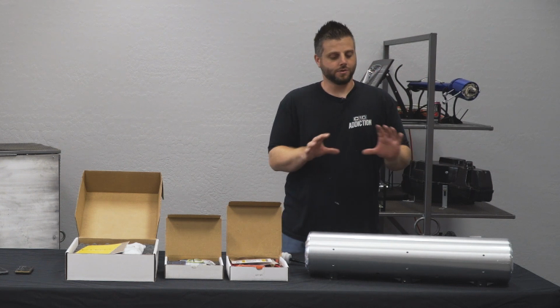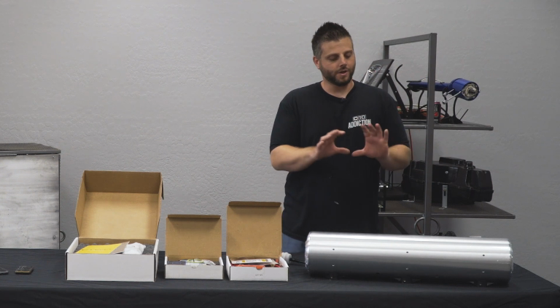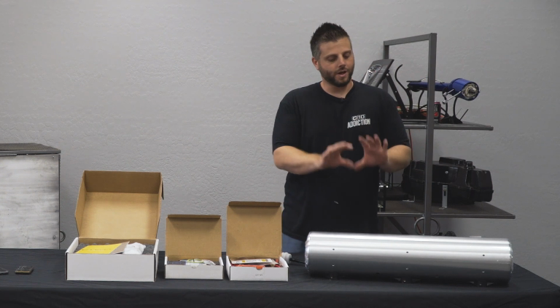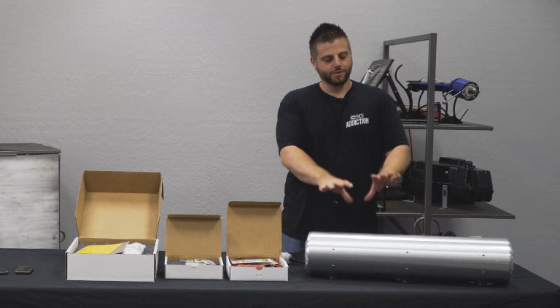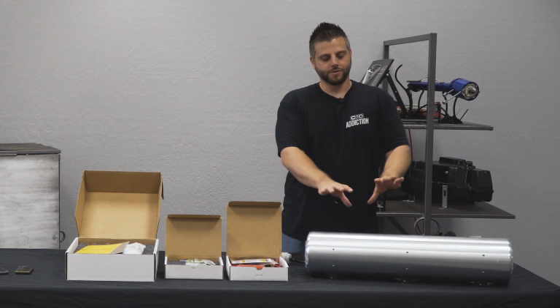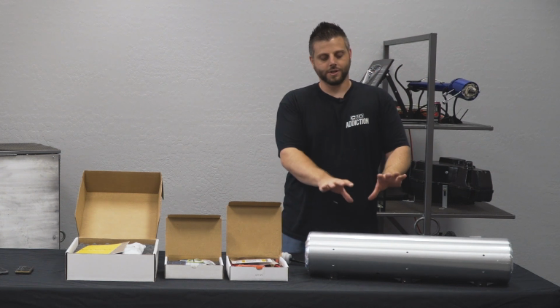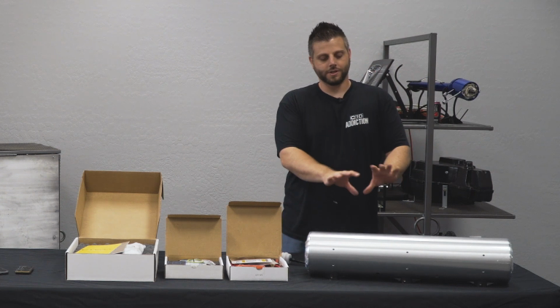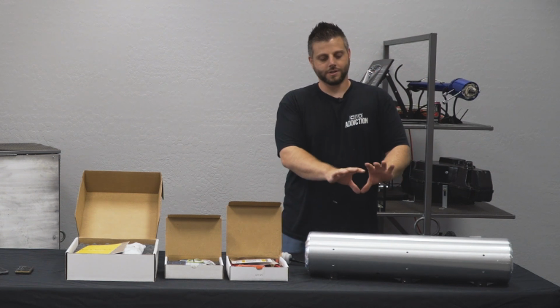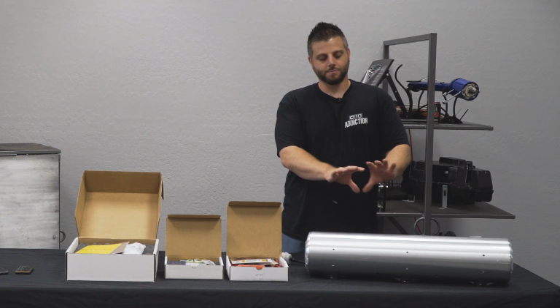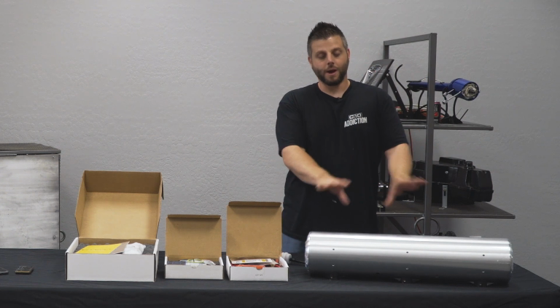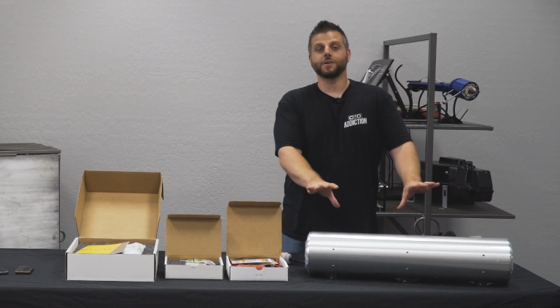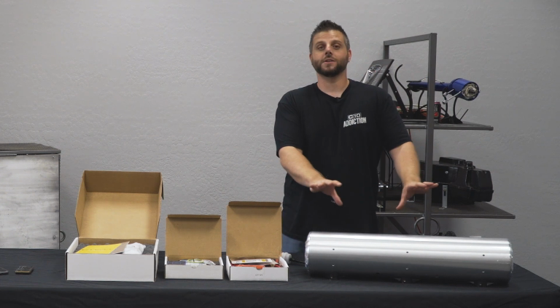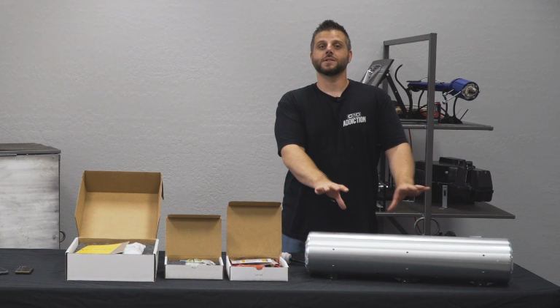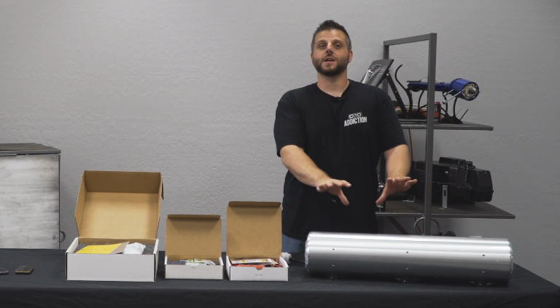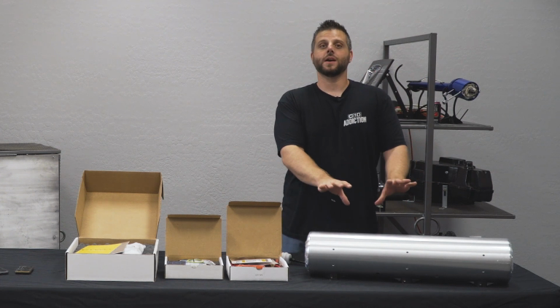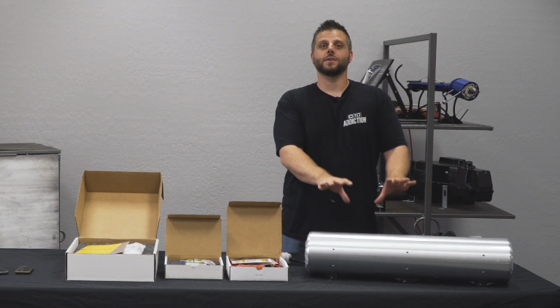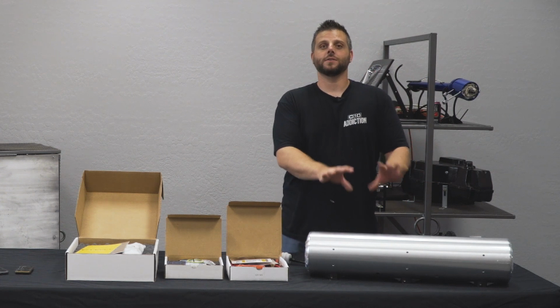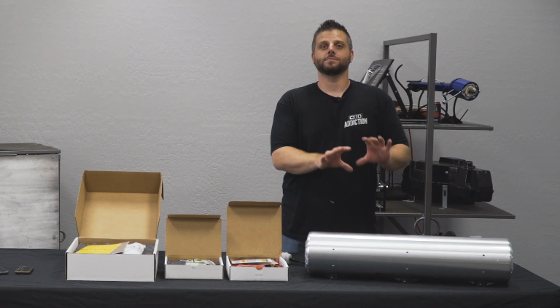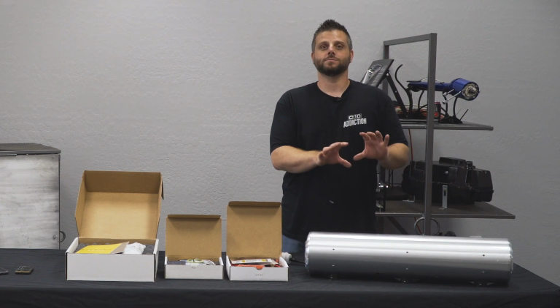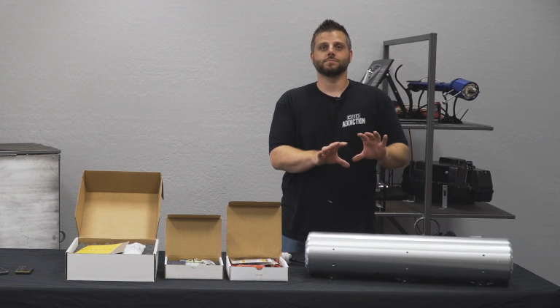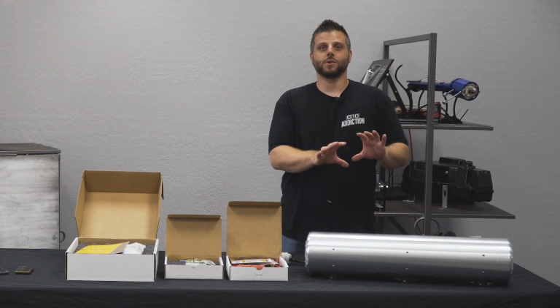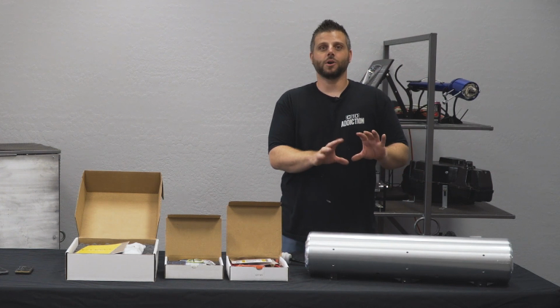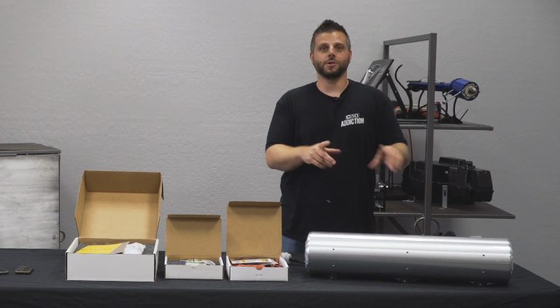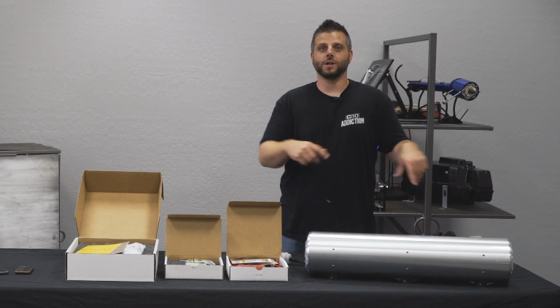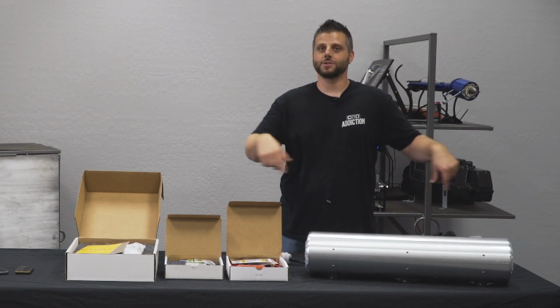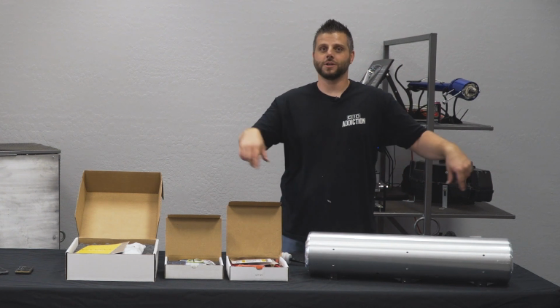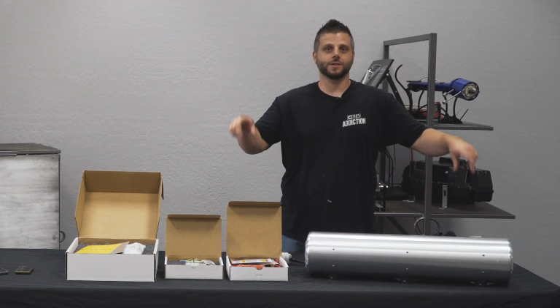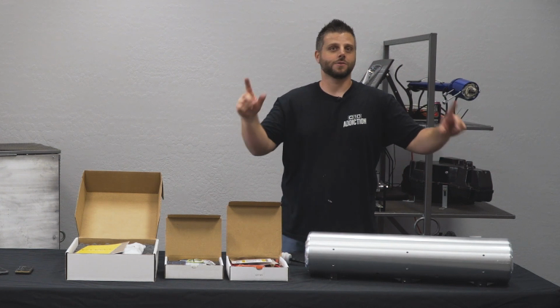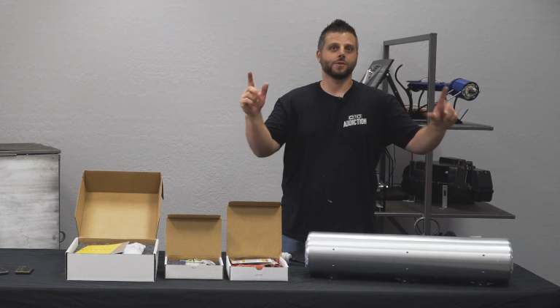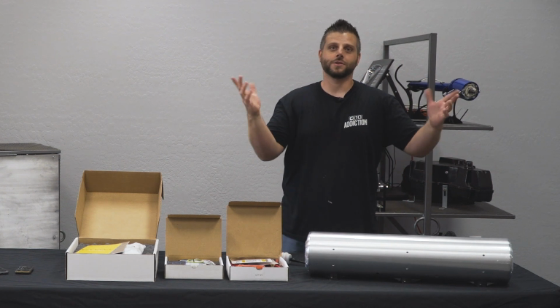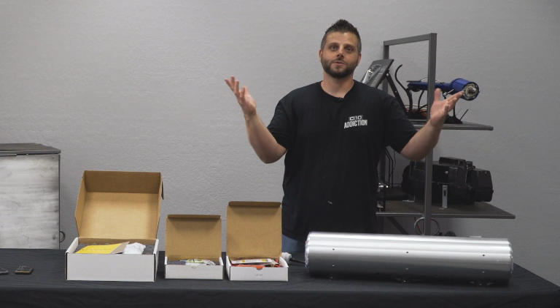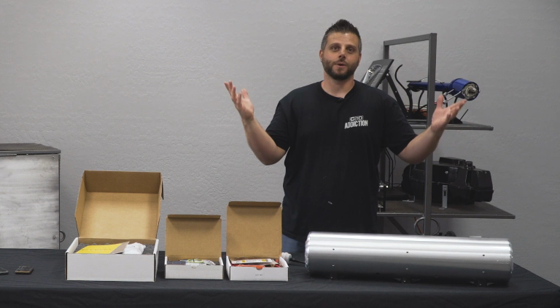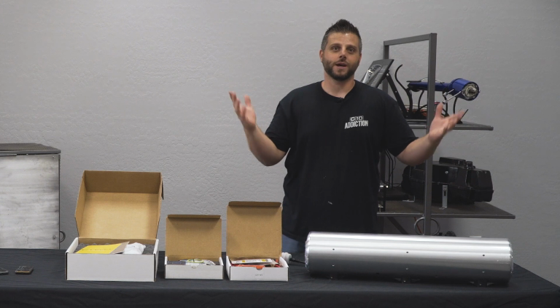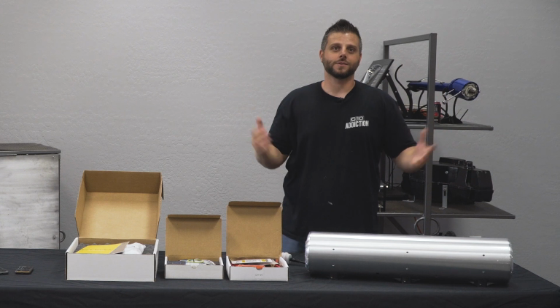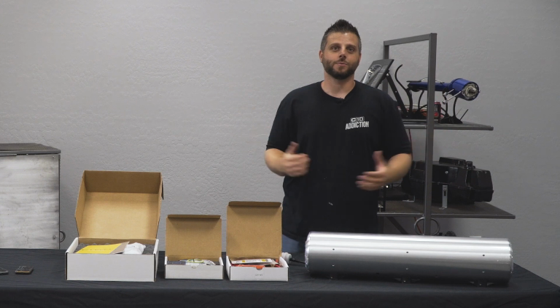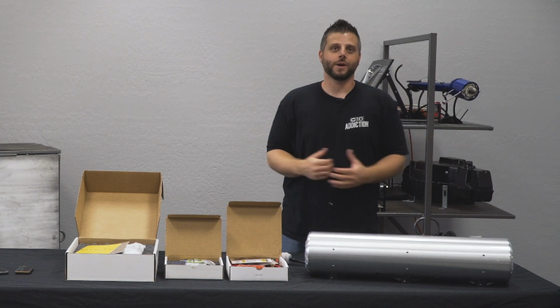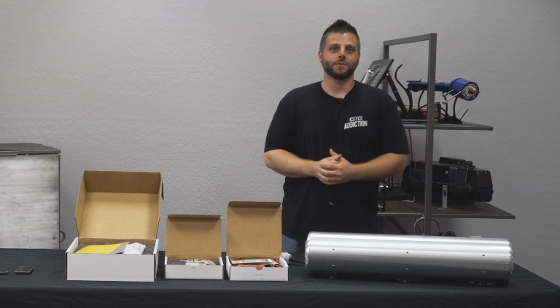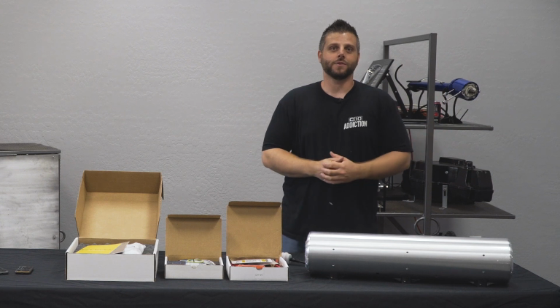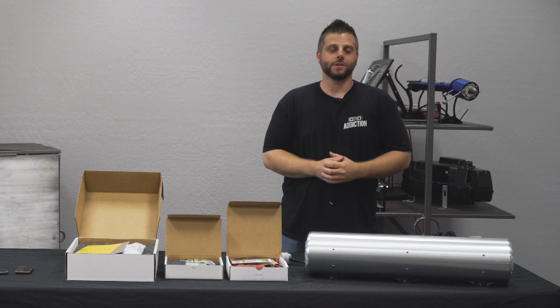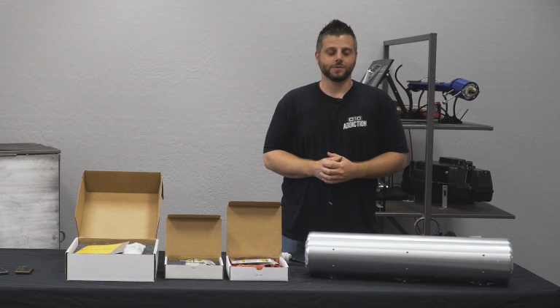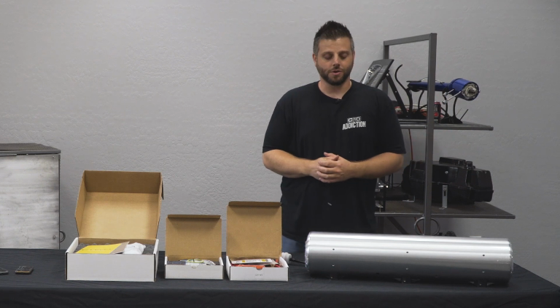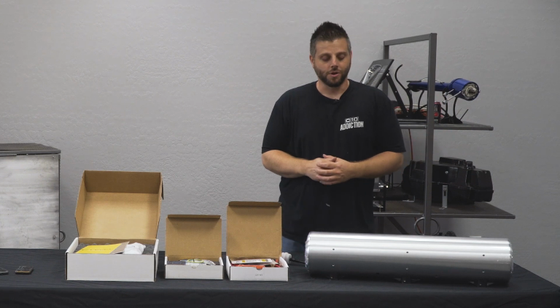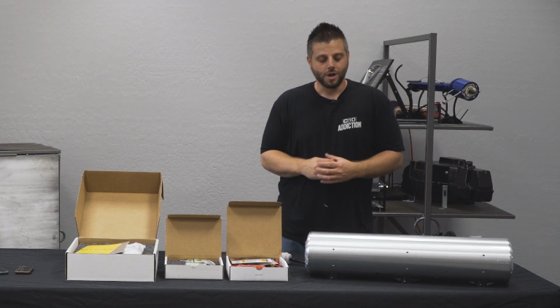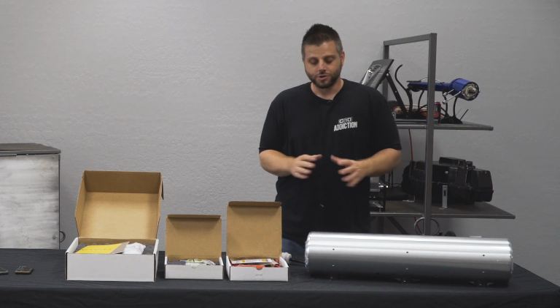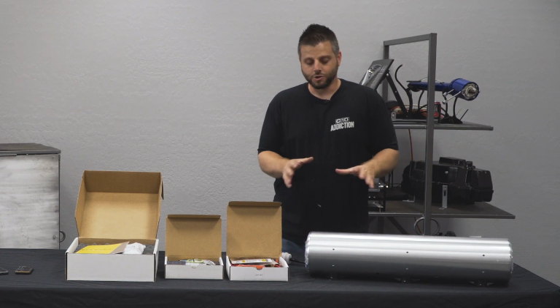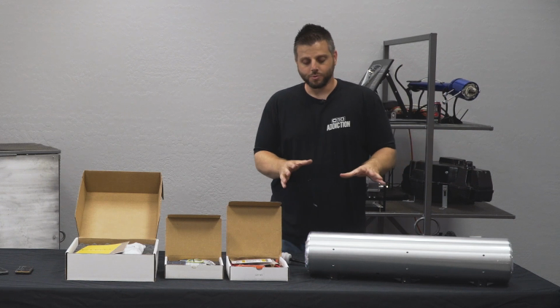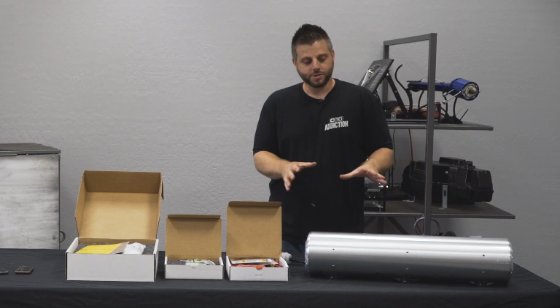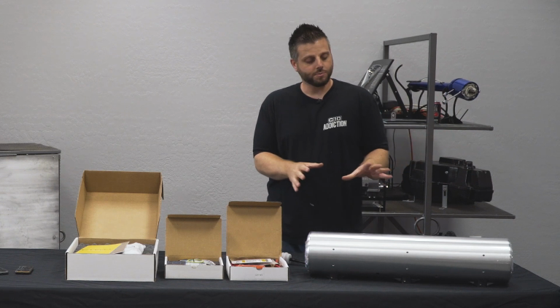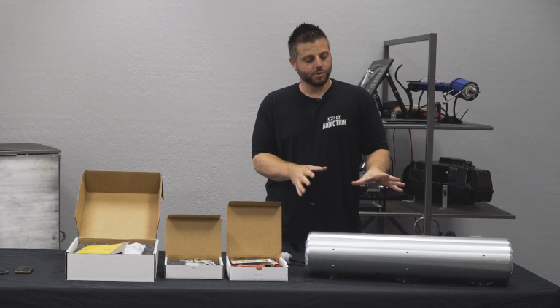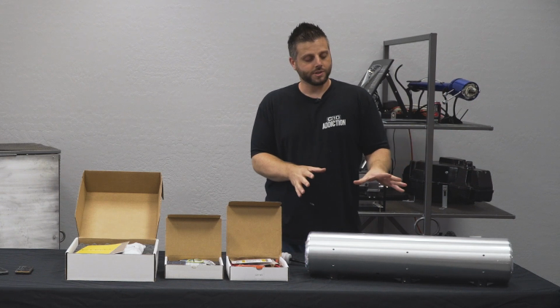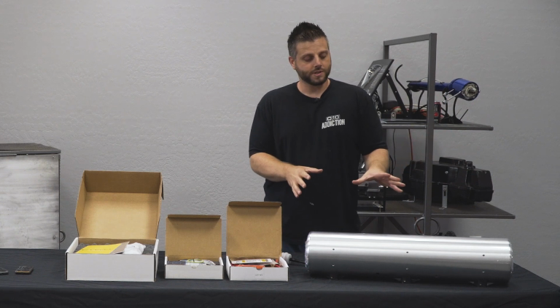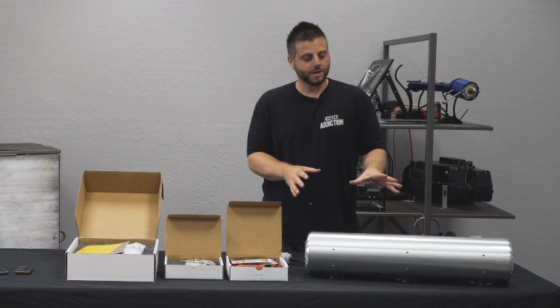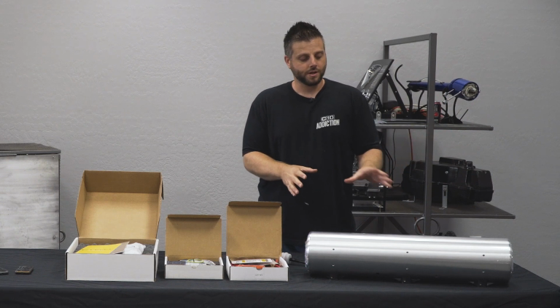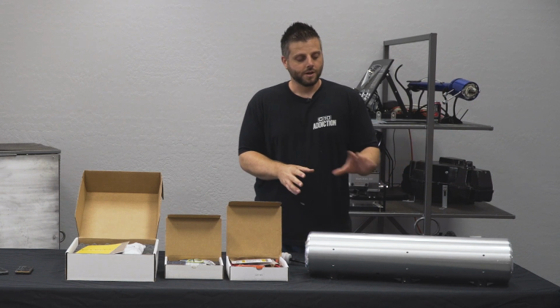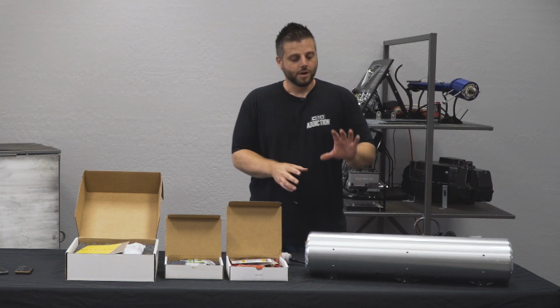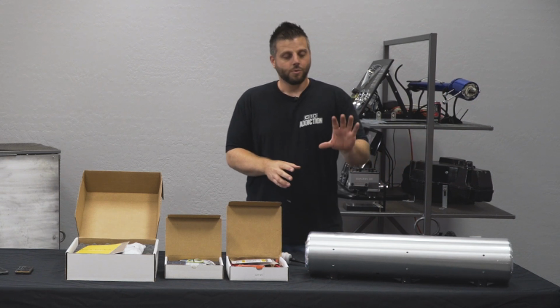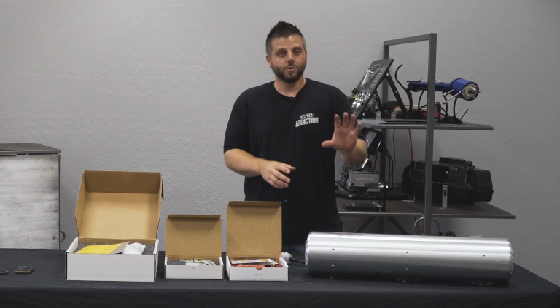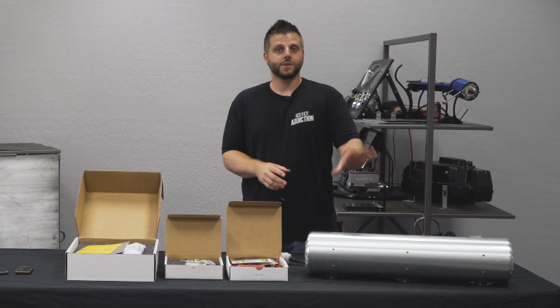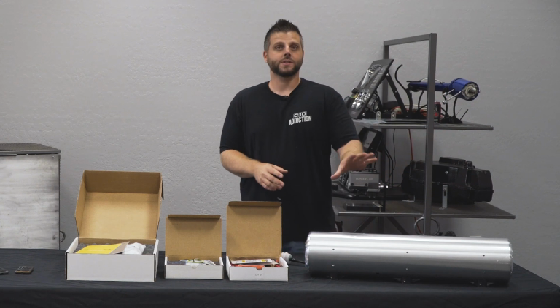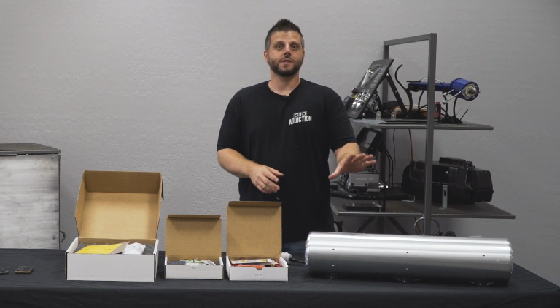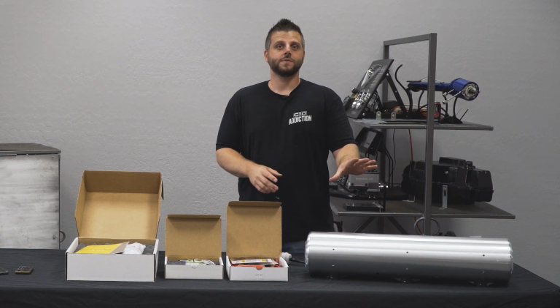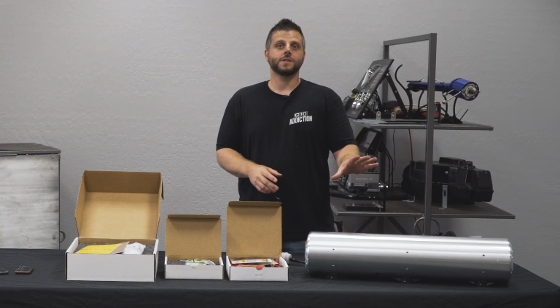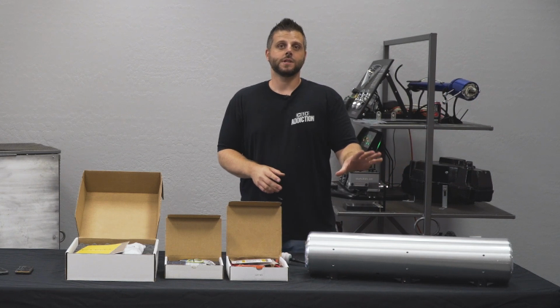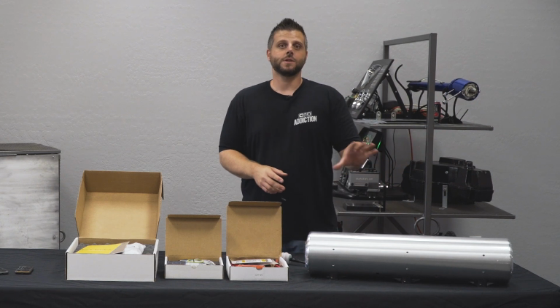So other than mounting this tank, all you guys are needing is going out to your bags and your bag fitting. Super simplistic with the CVT.